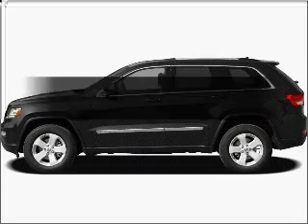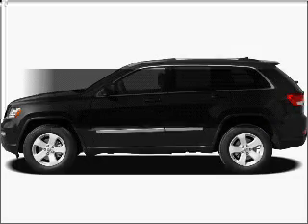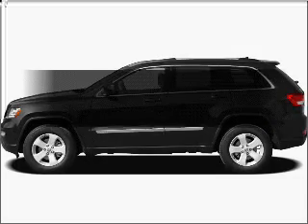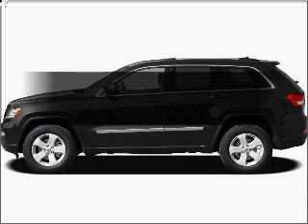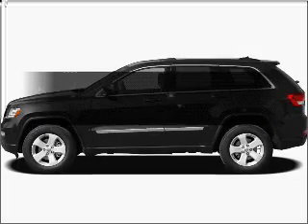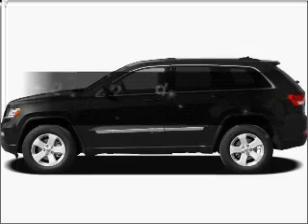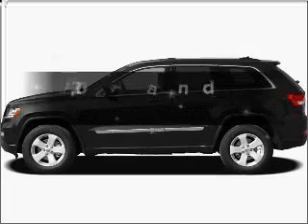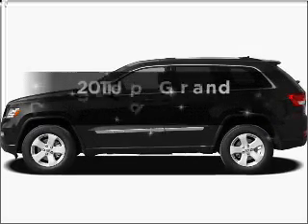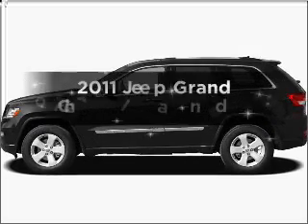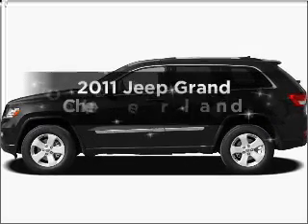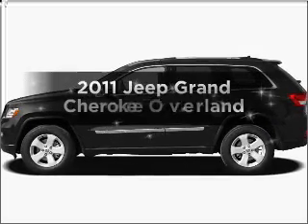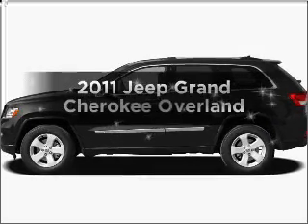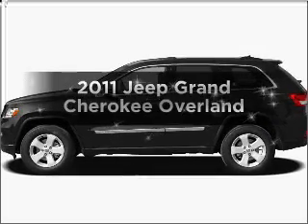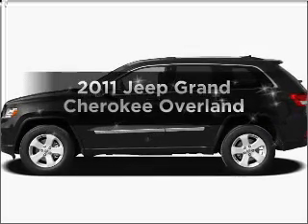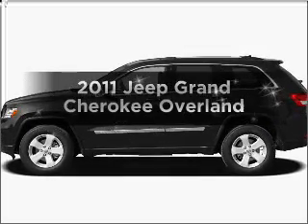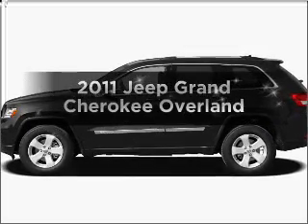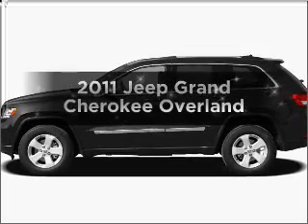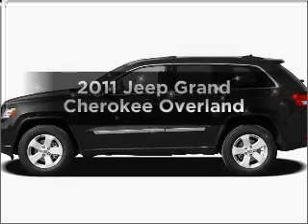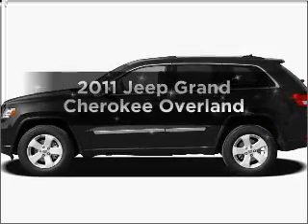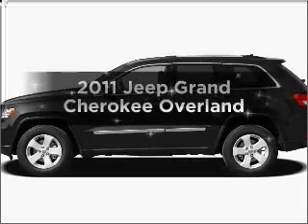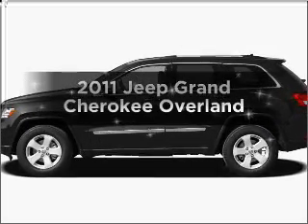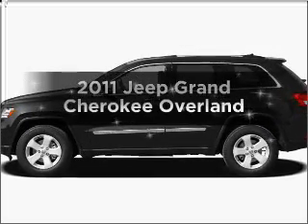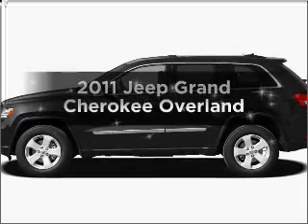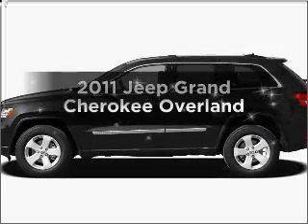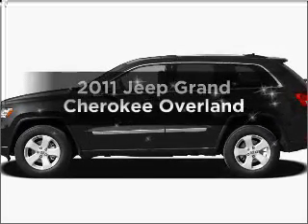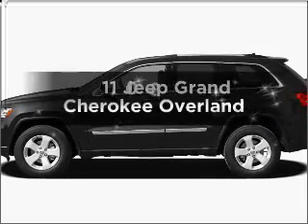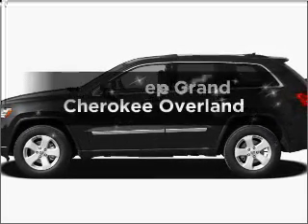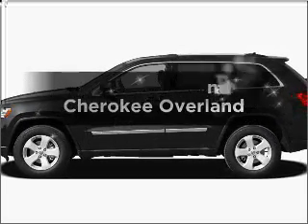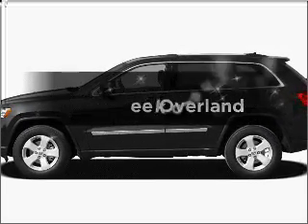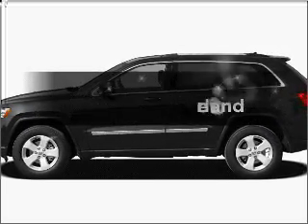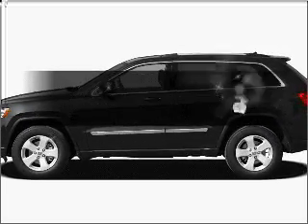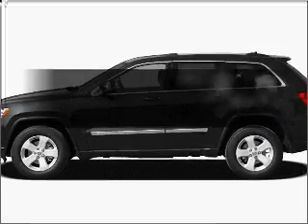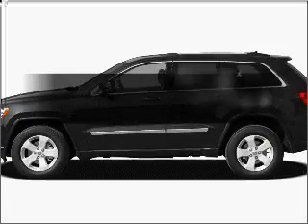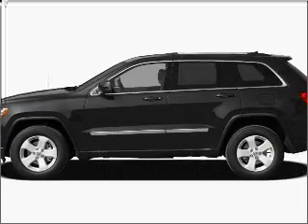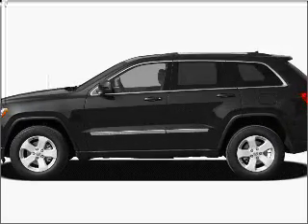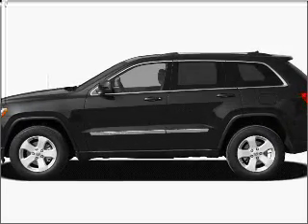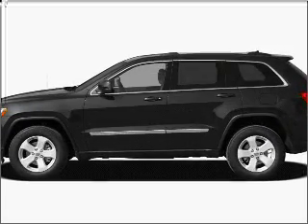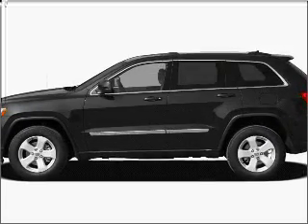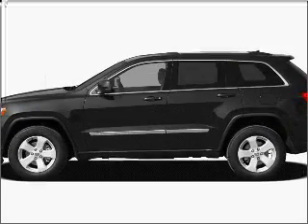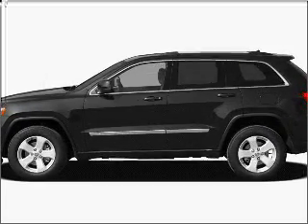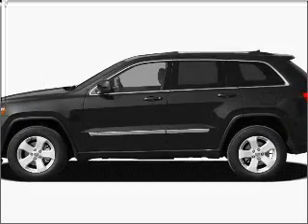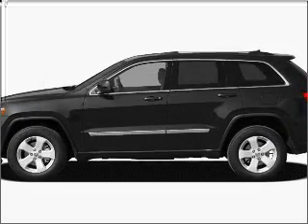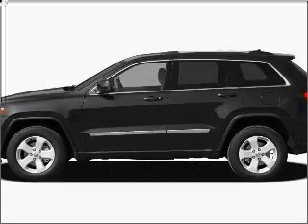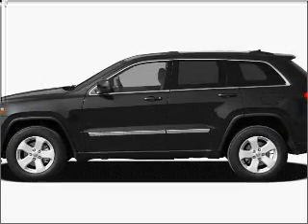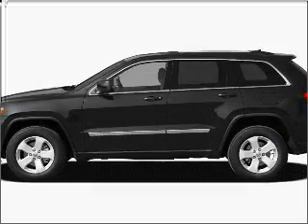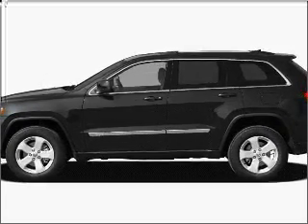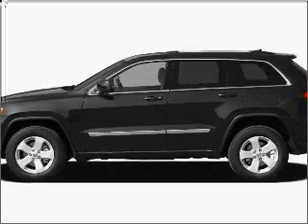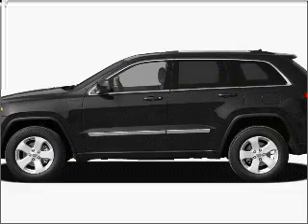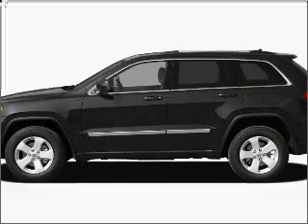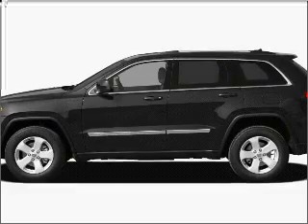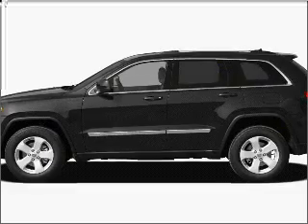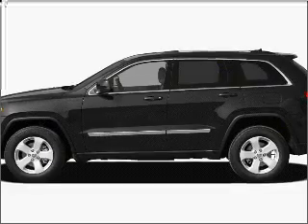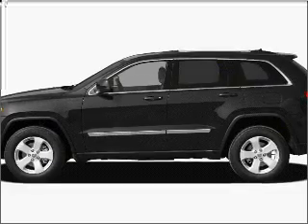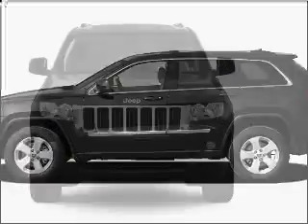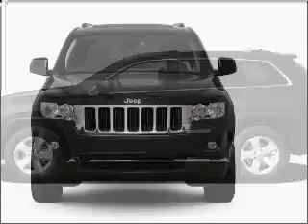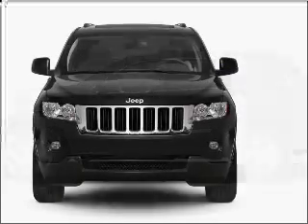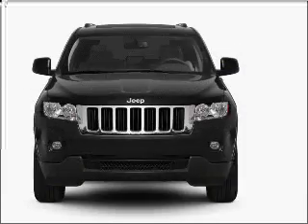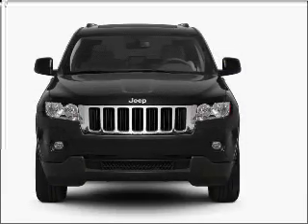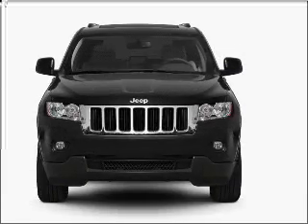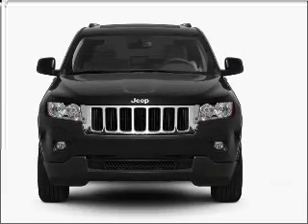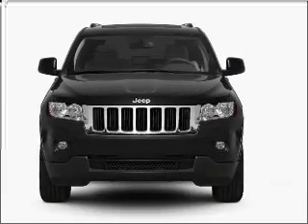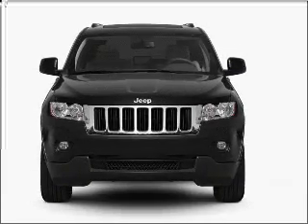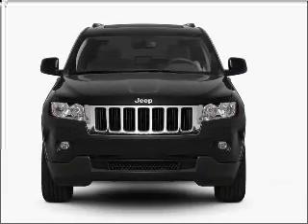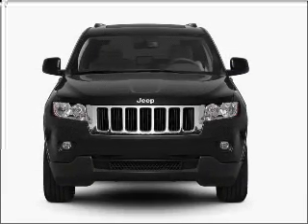Get noticed in this 2011 Jeep Grand Cherokee. Everything you need under one roof with this great vehicle.